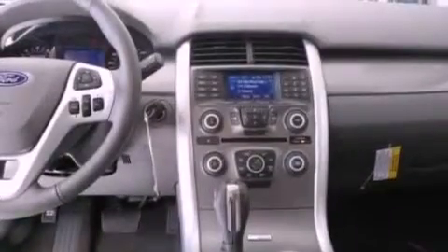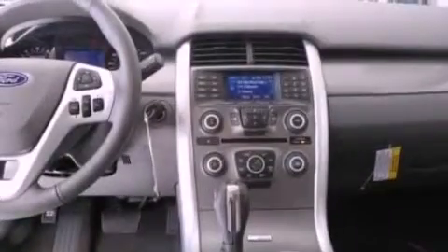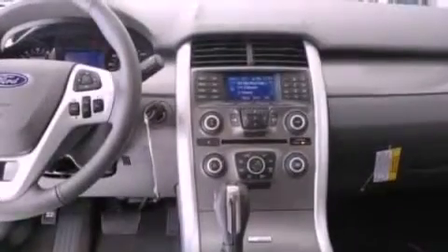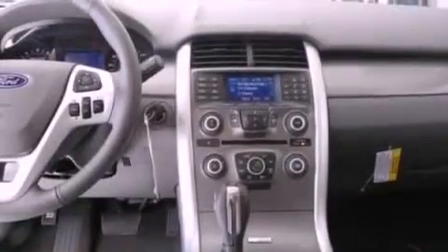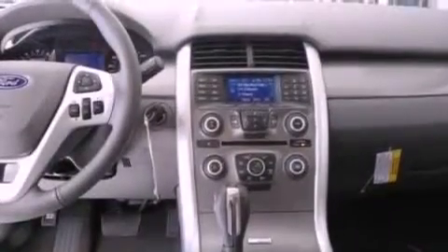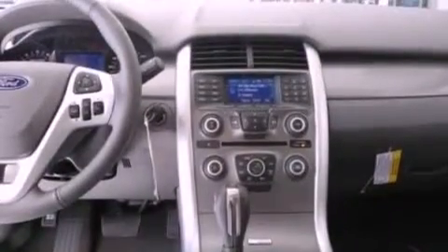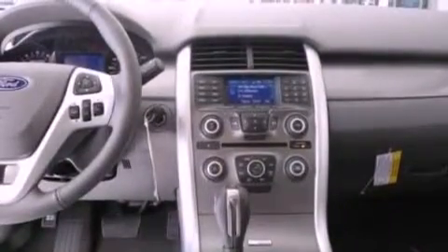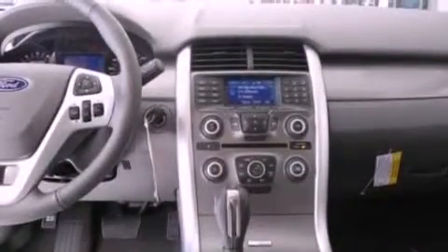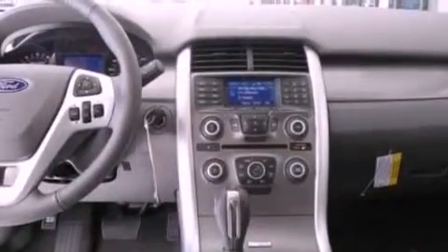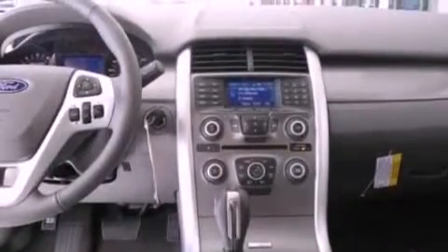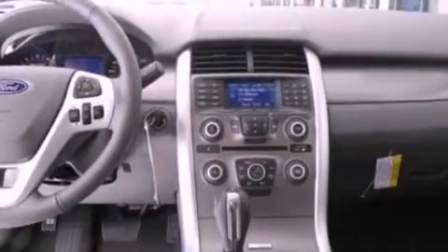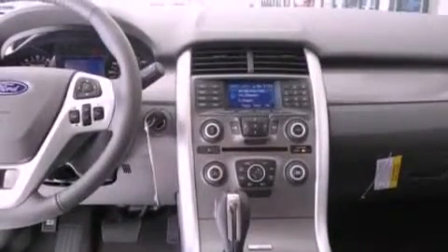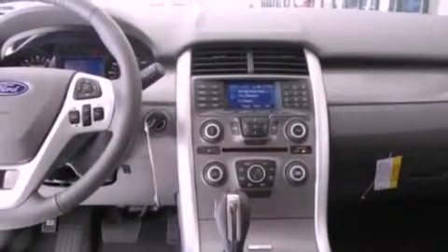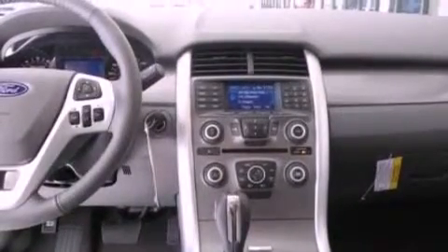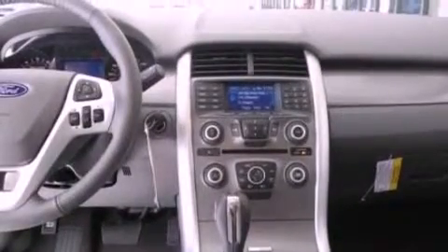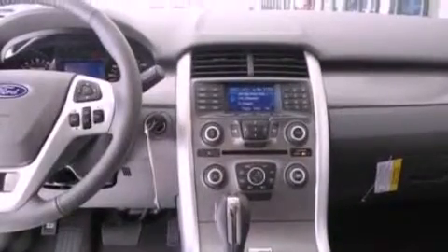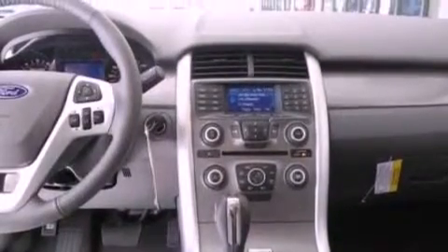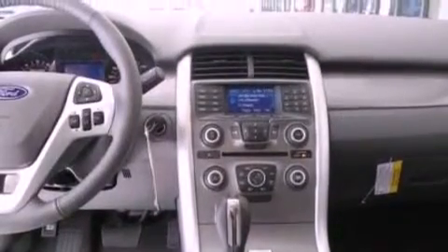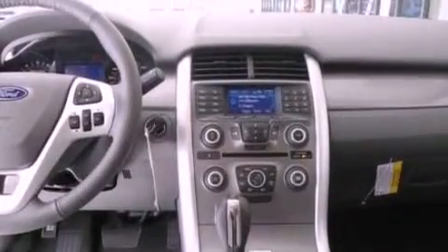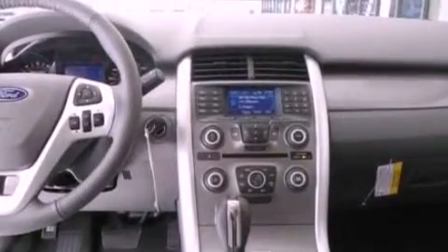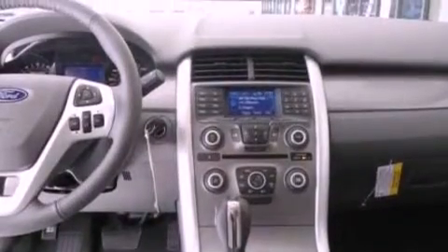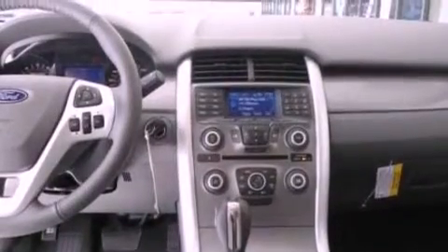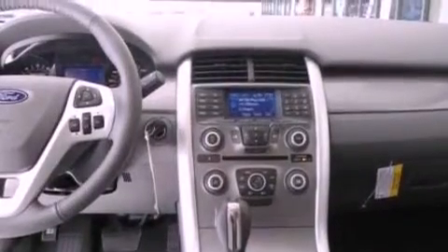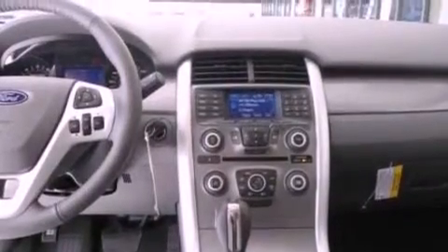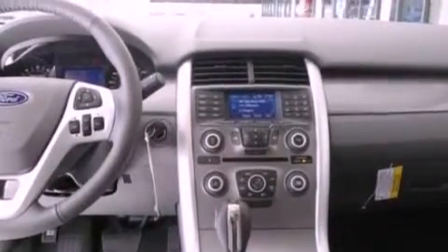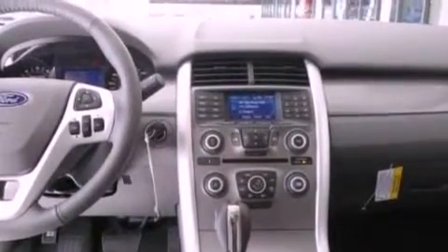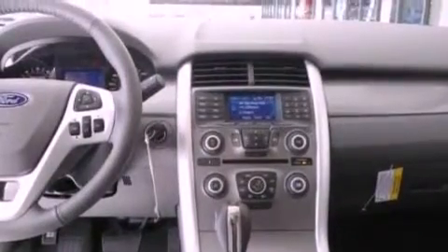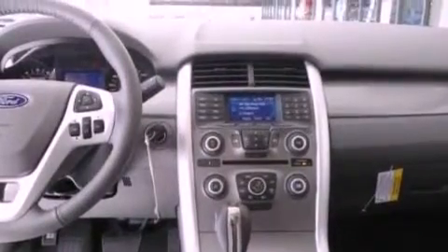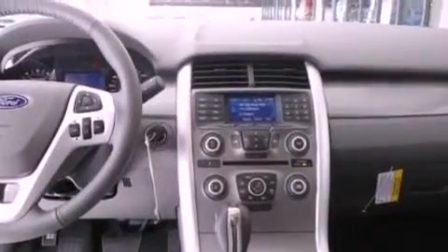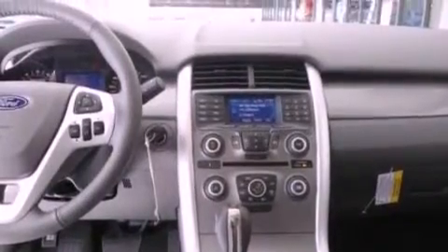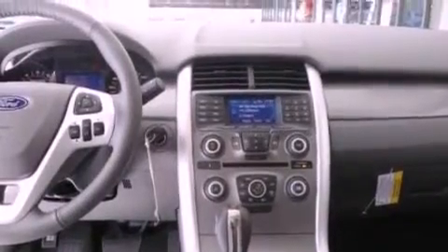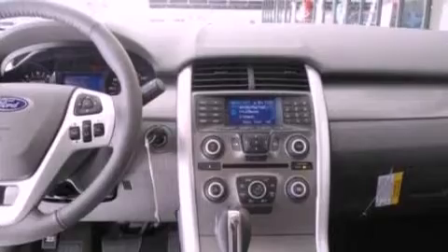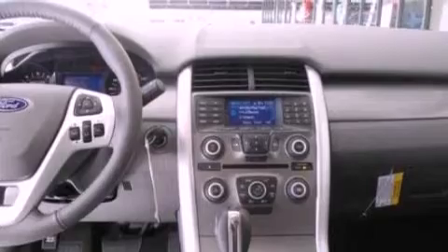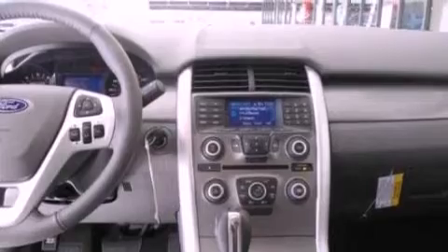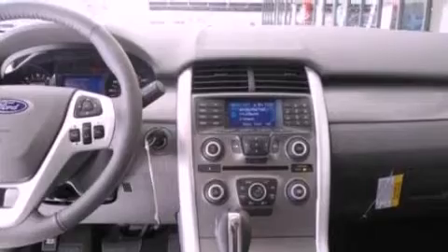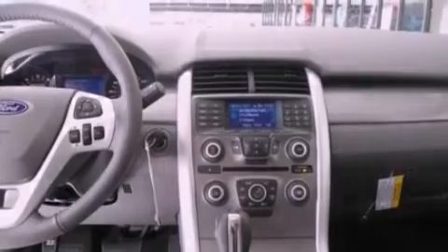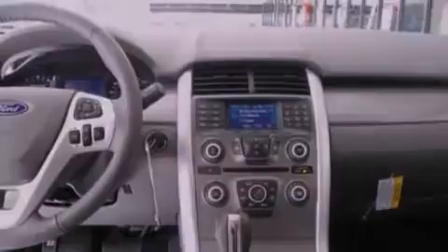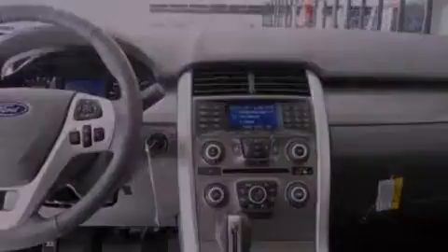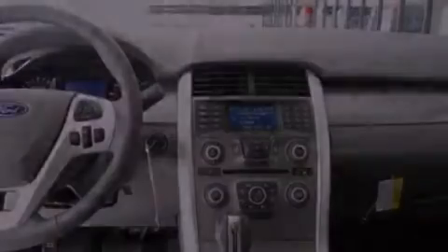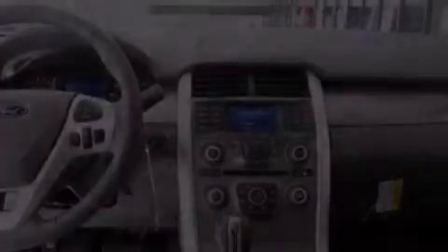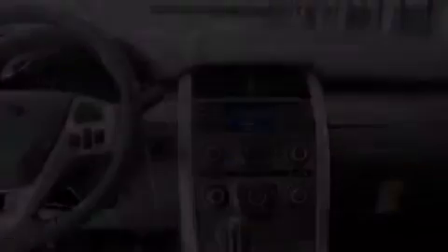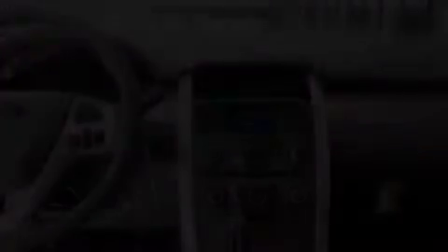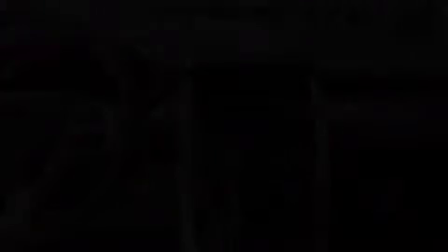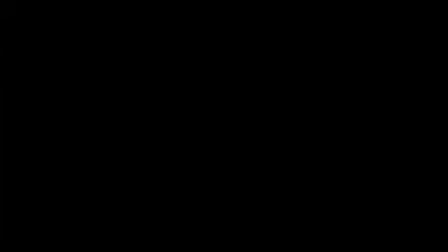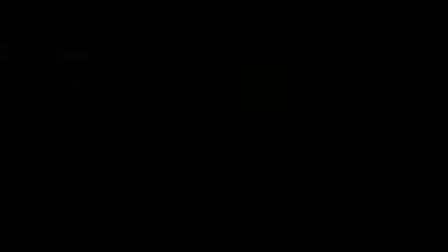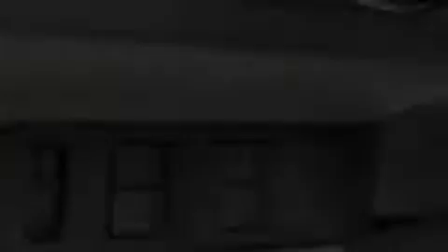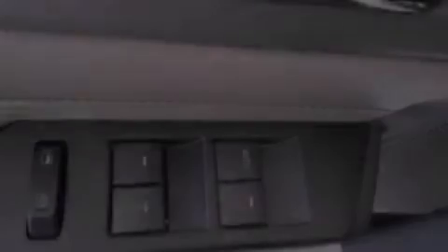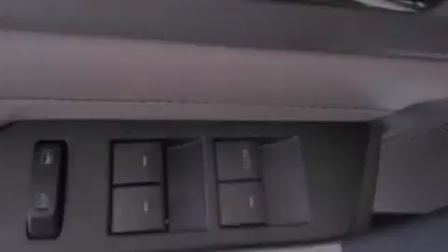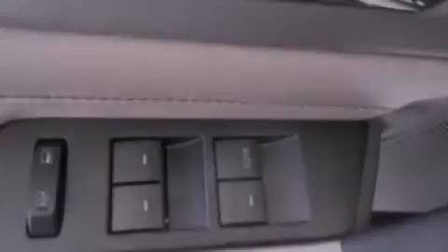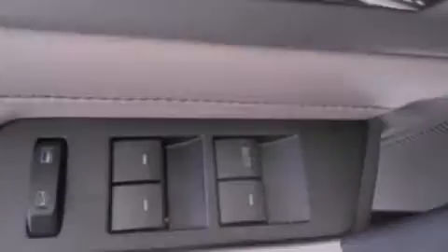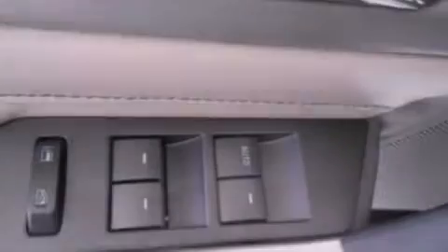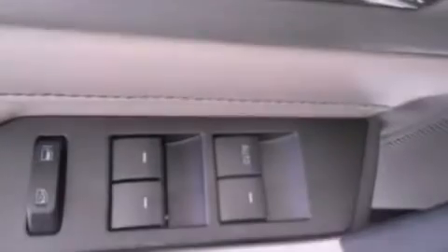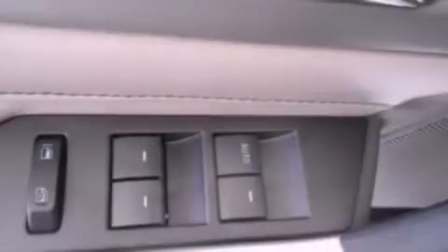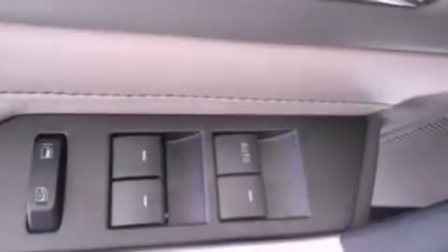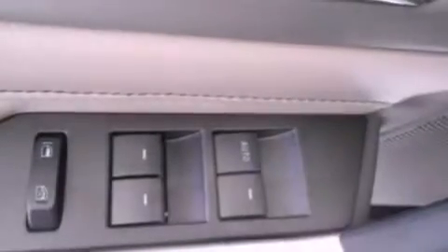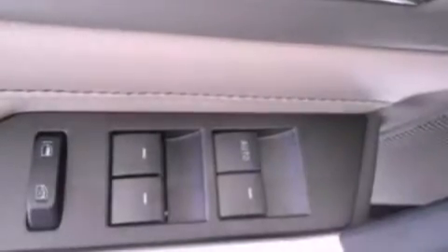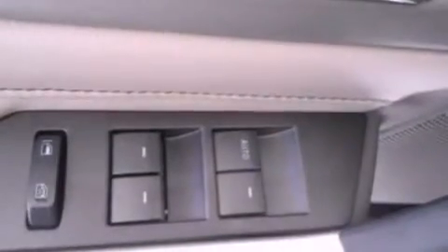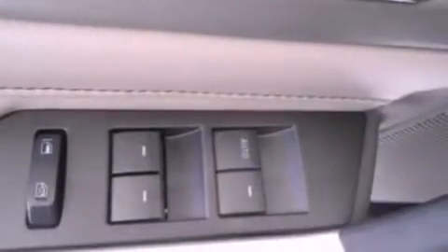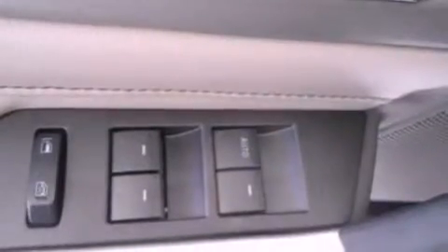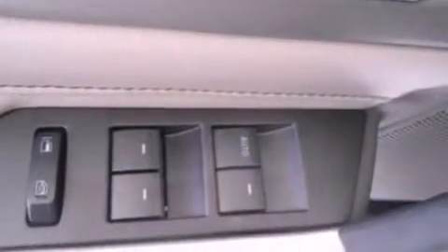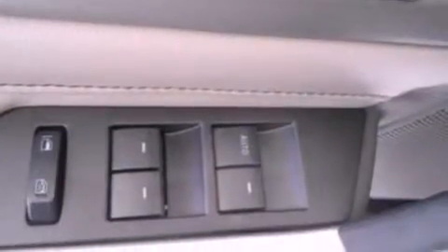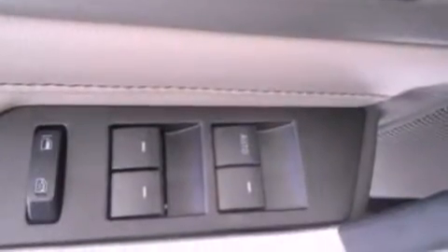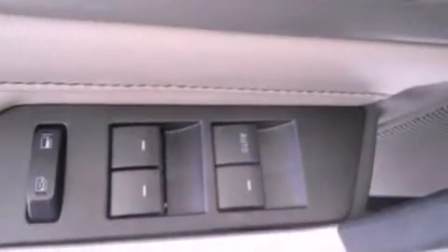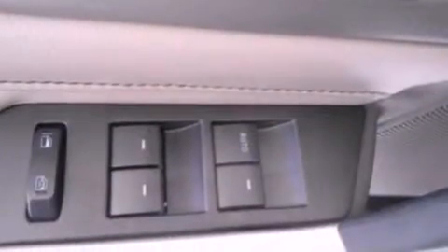Additional features include a passenger side vanity mirror, dusk-sensing headlights, a split folding rear seat, and a rear spoiler.